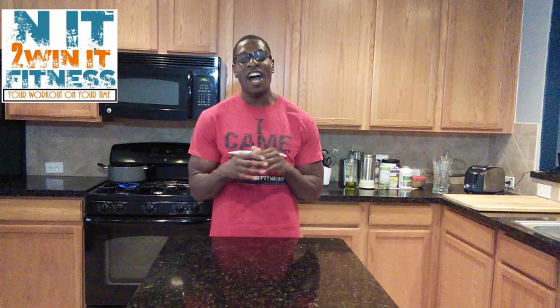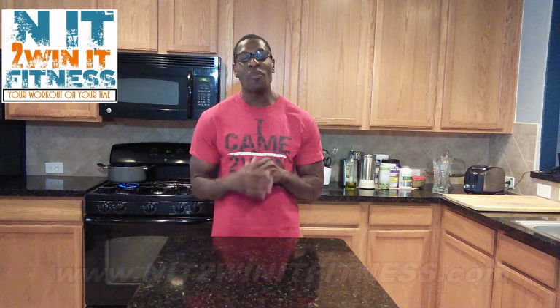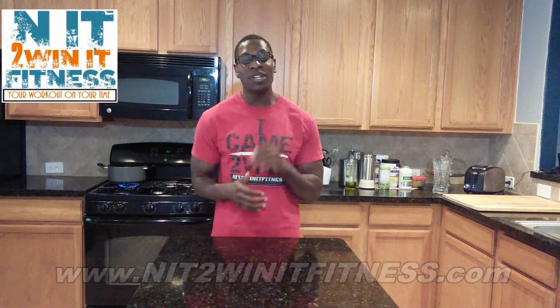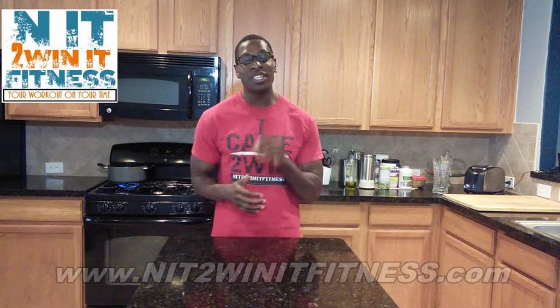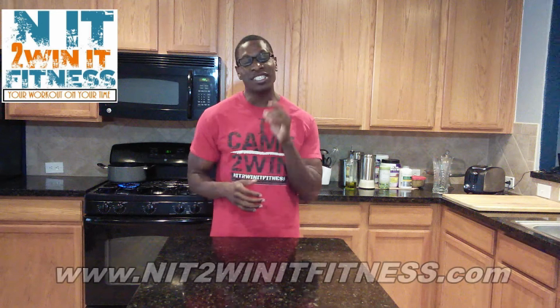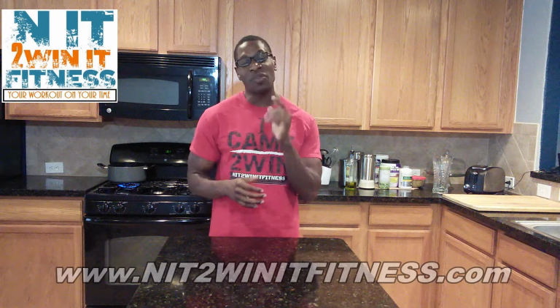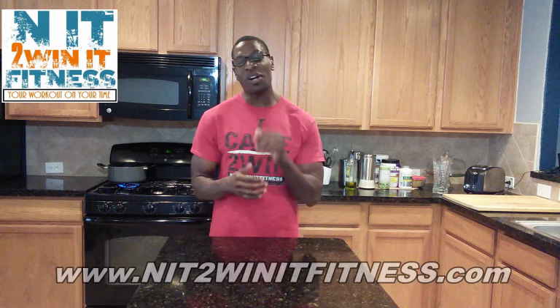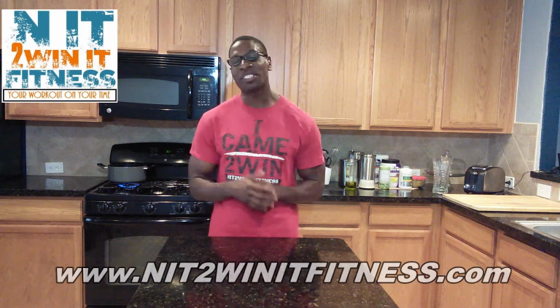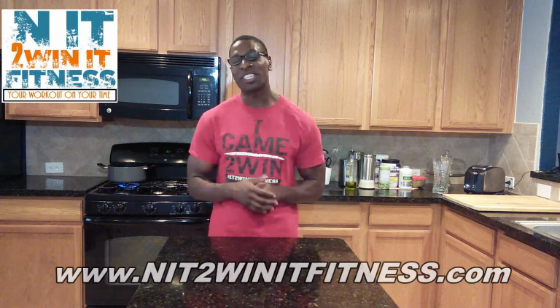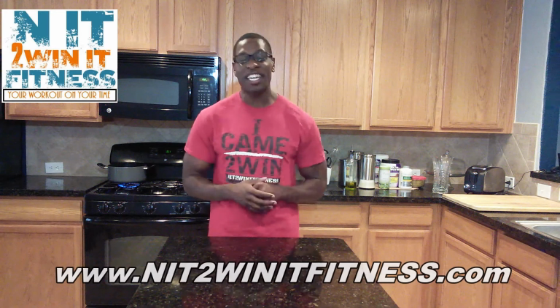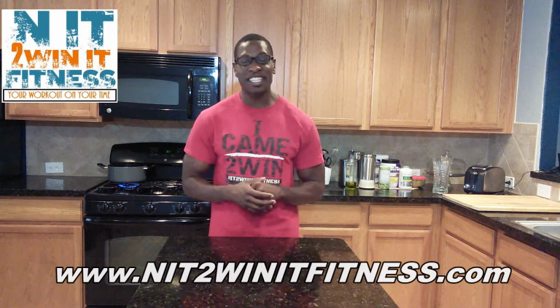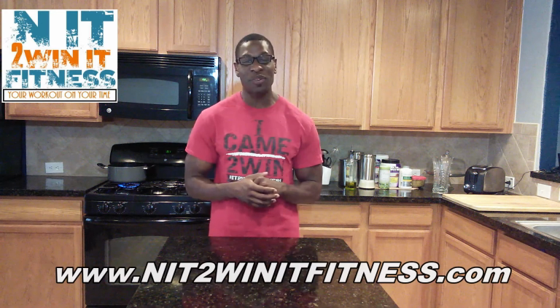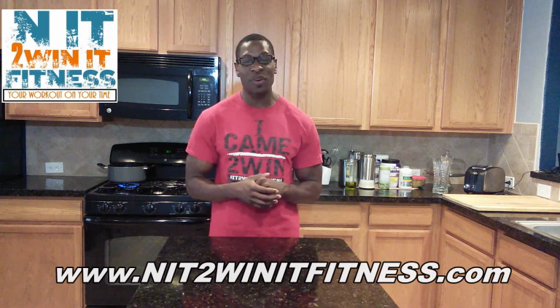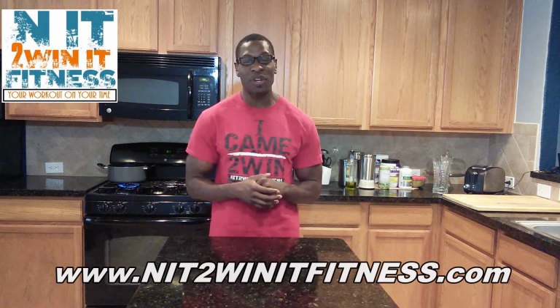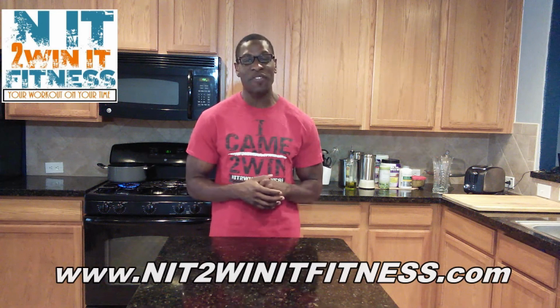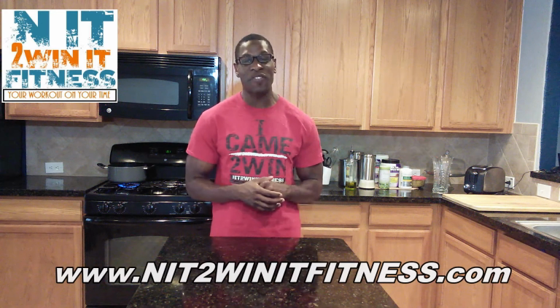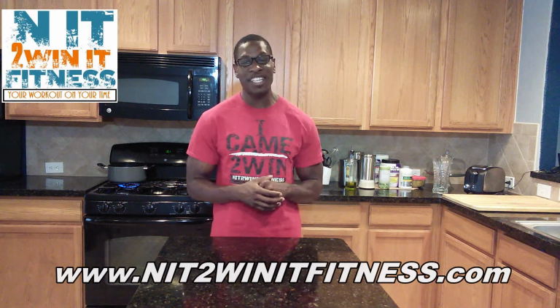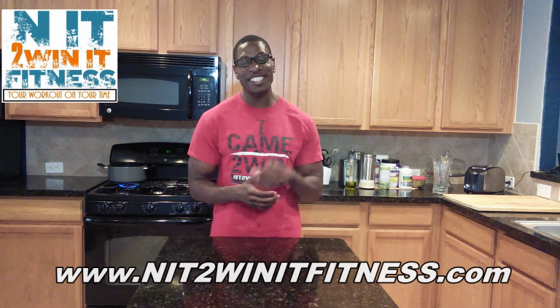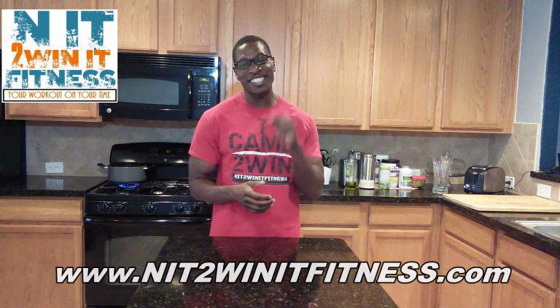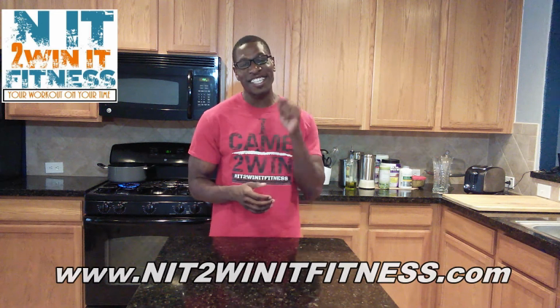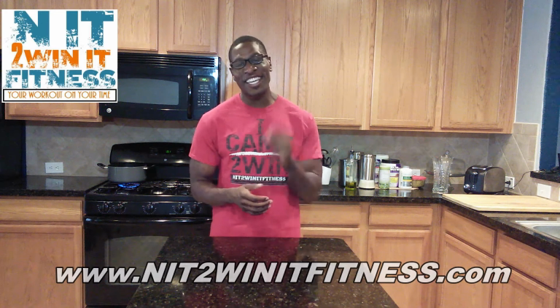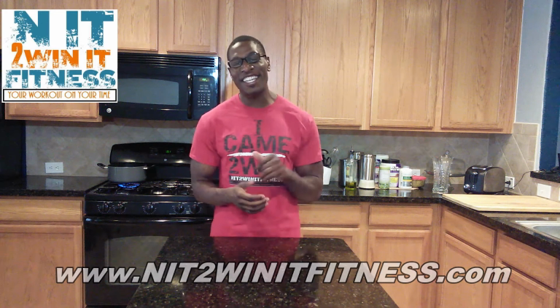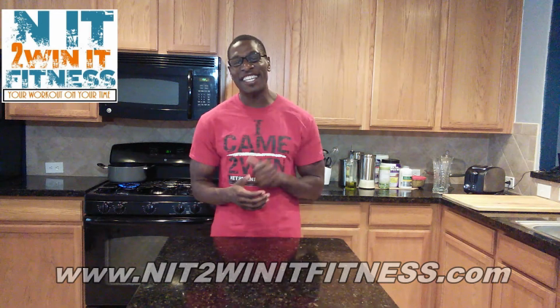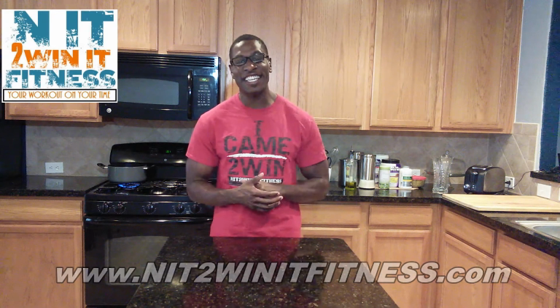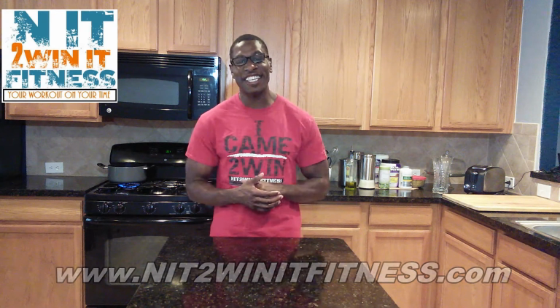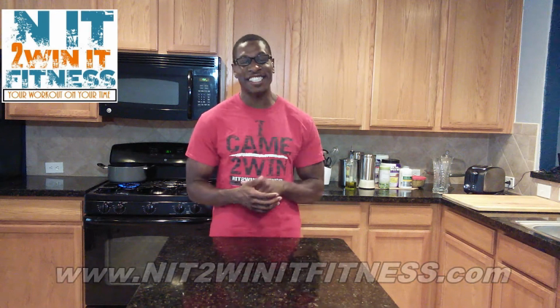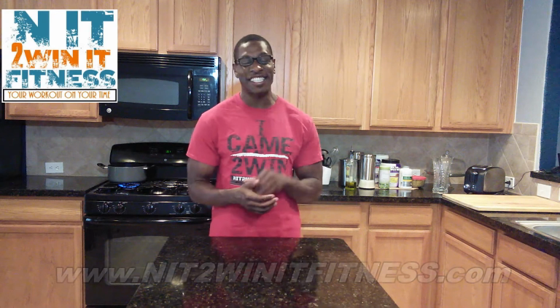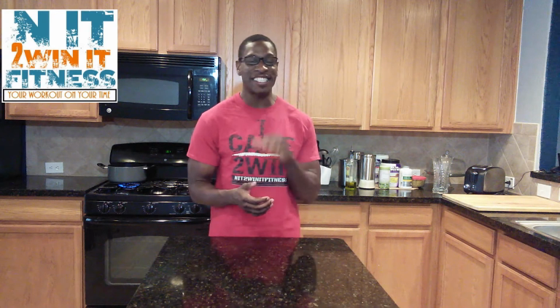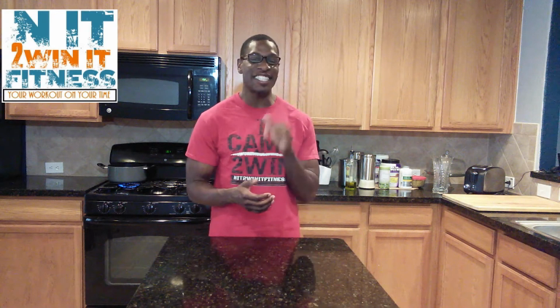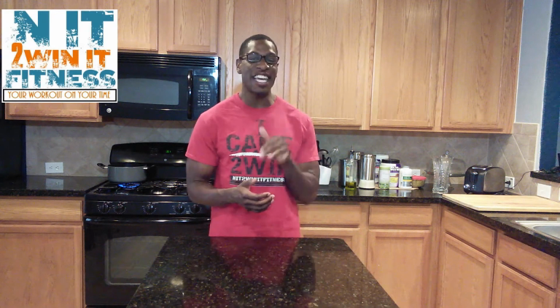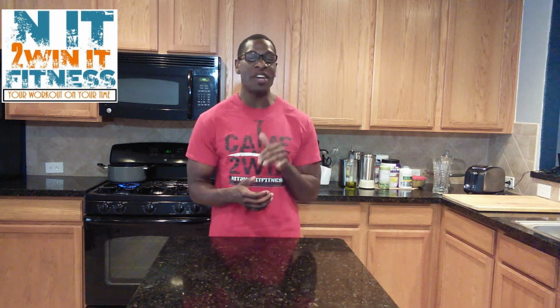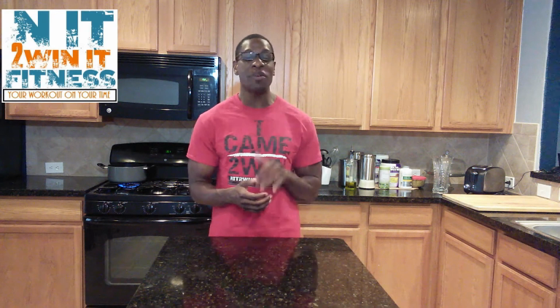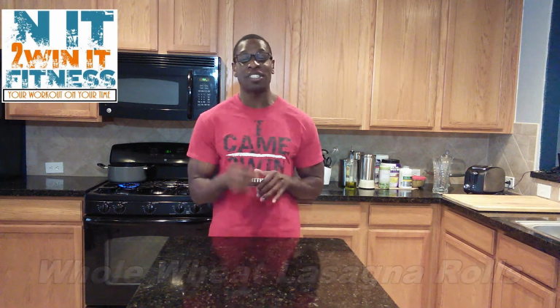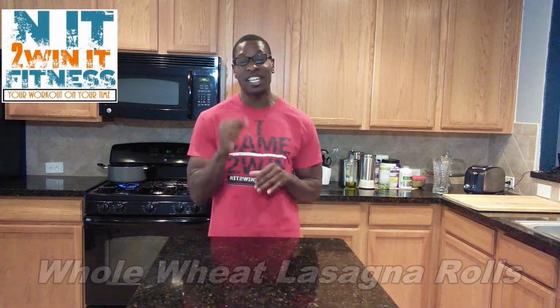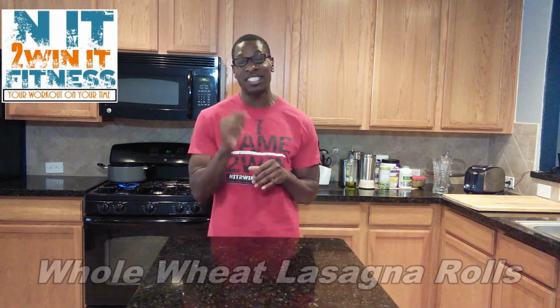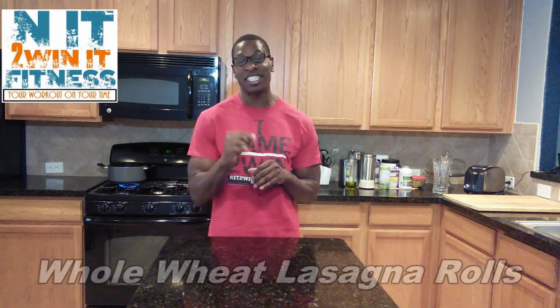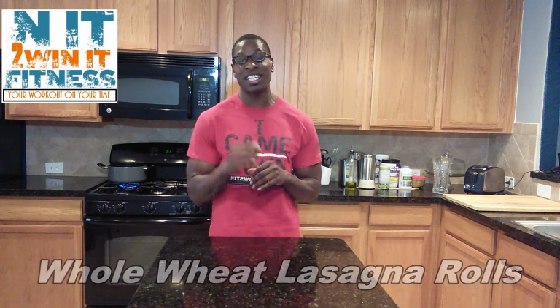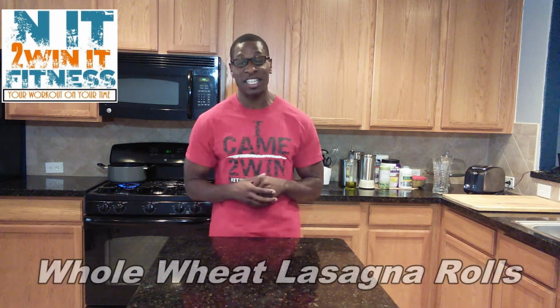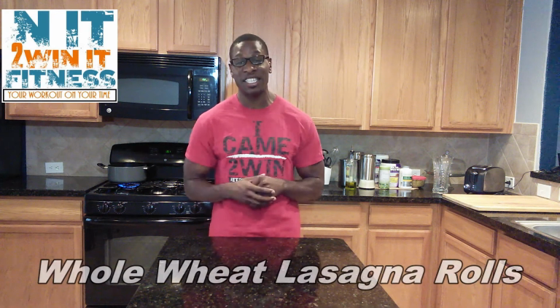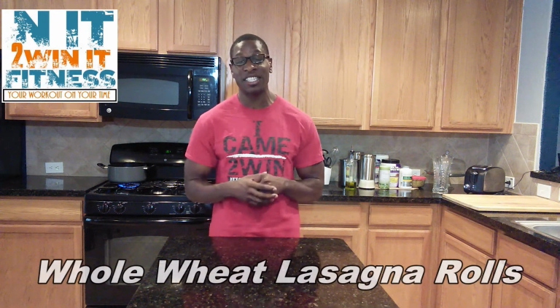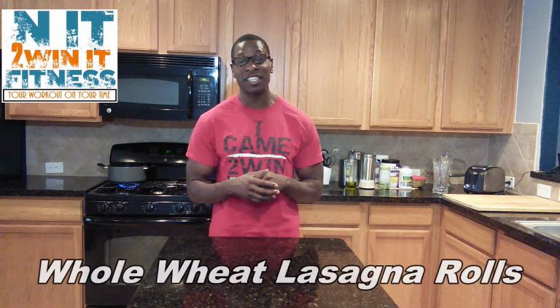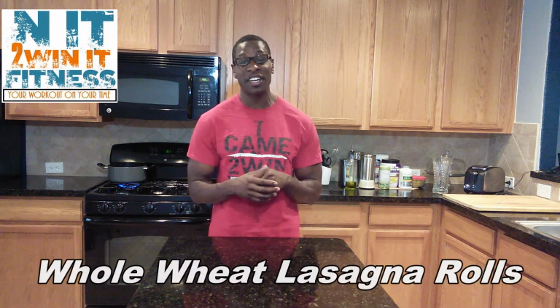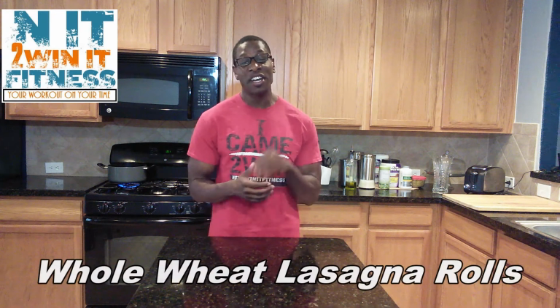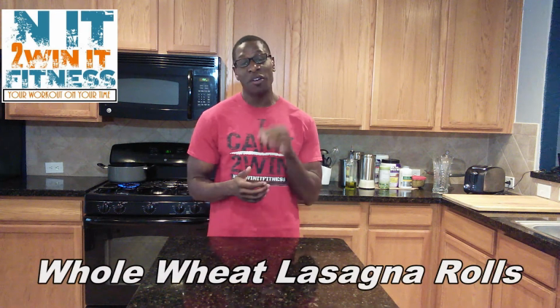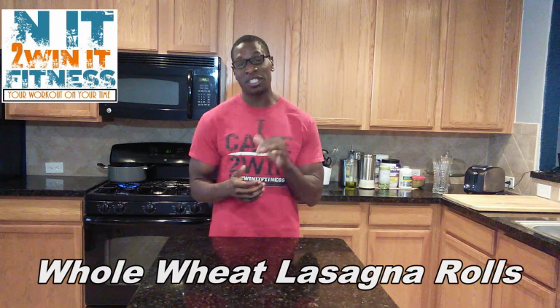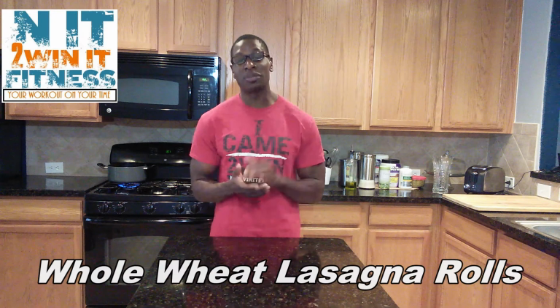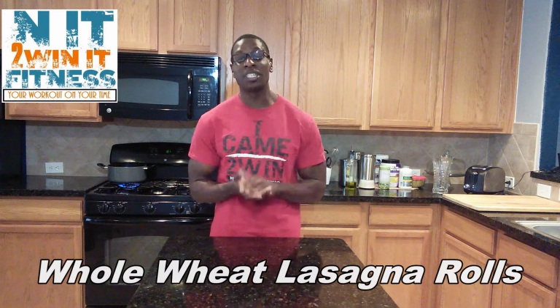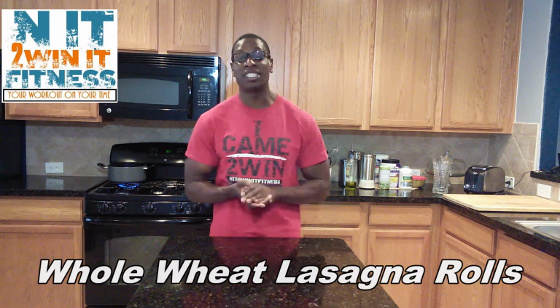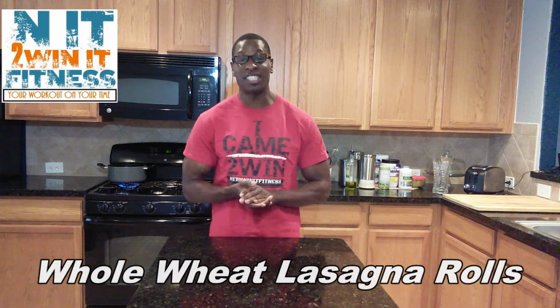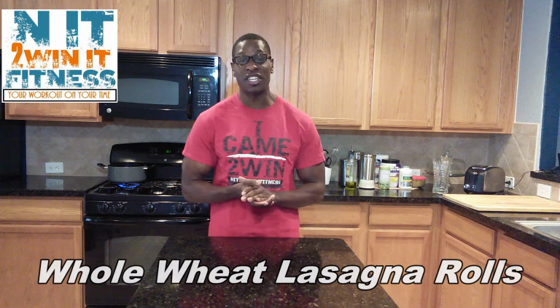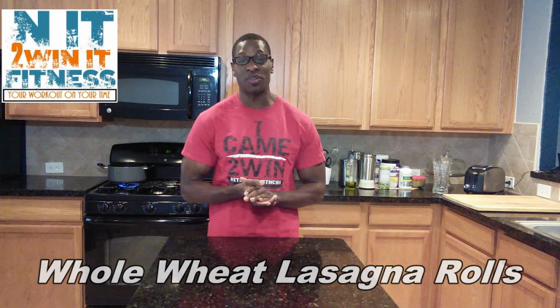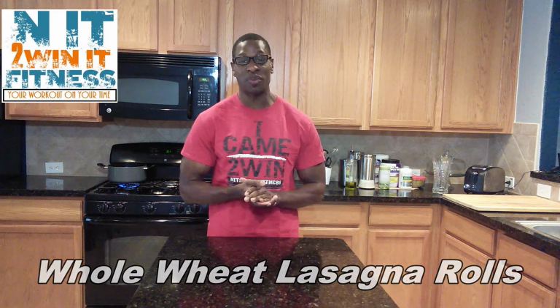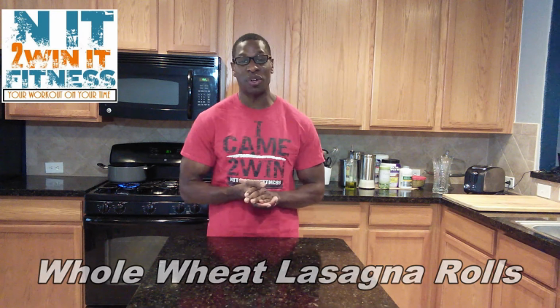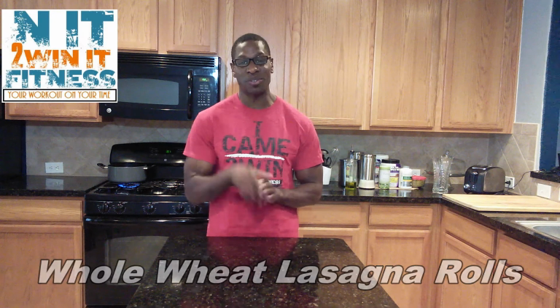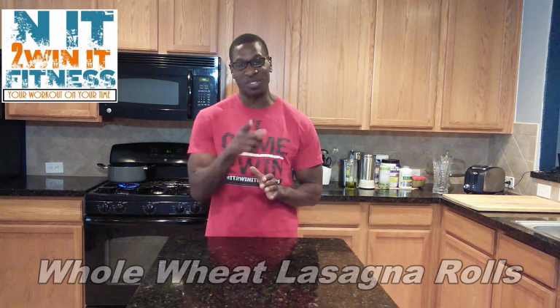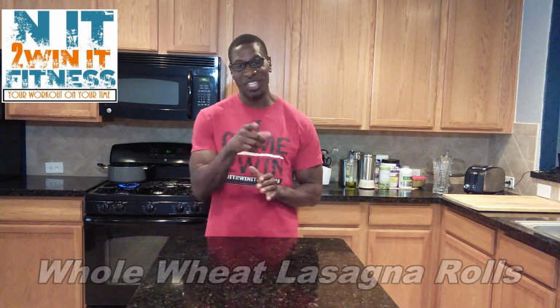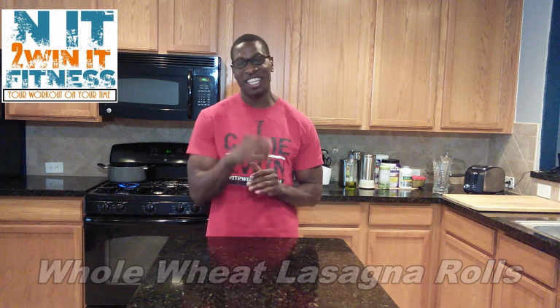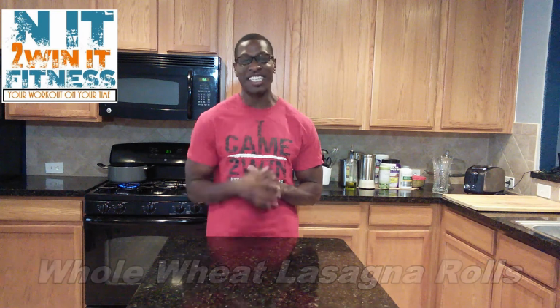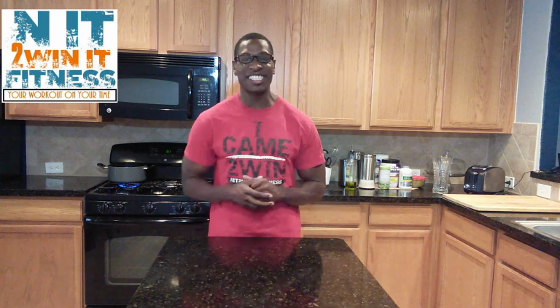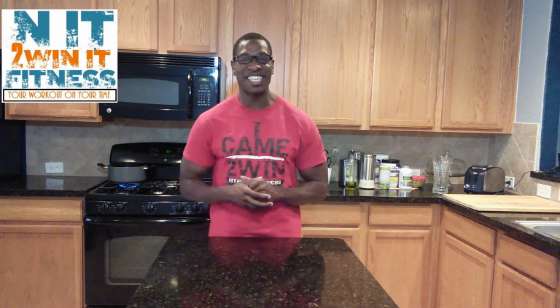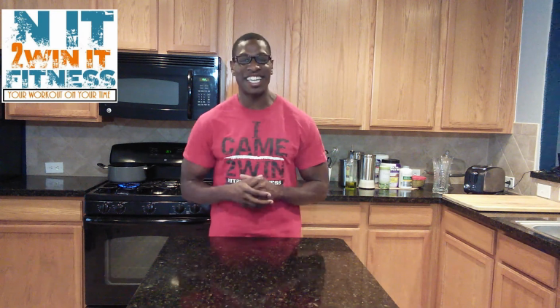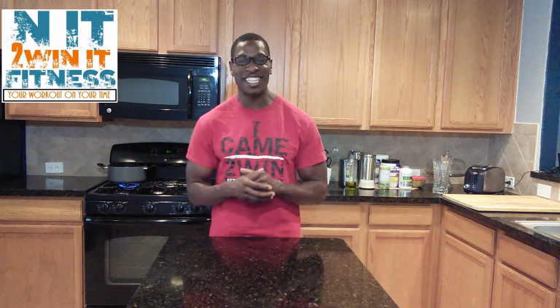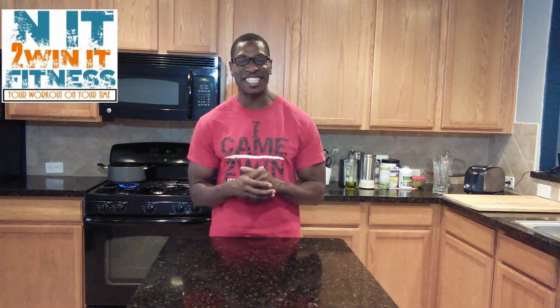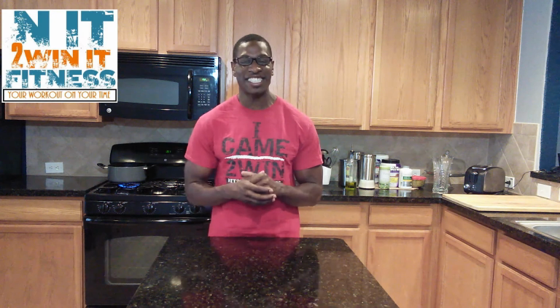Hi Winners, and welcome to In It To Win It Fitness in the kitchen. Today we're going to take it to Italy with some lasagna rolls. Let's get it.